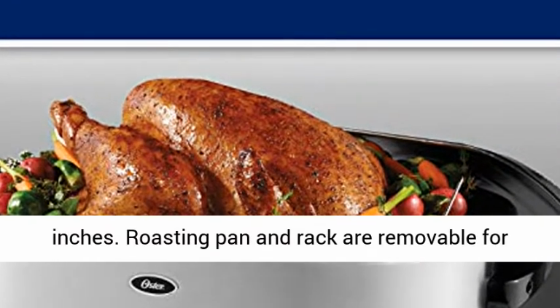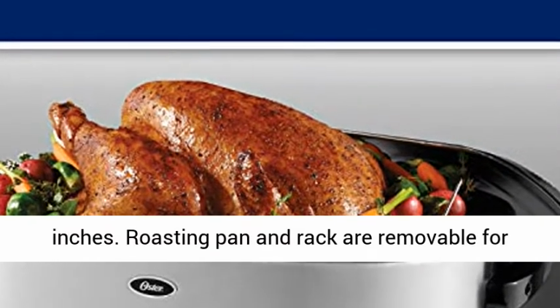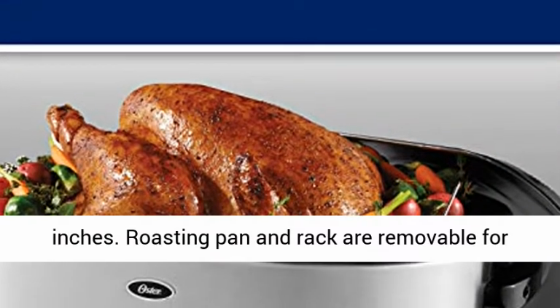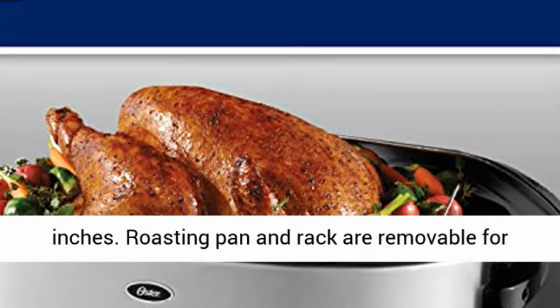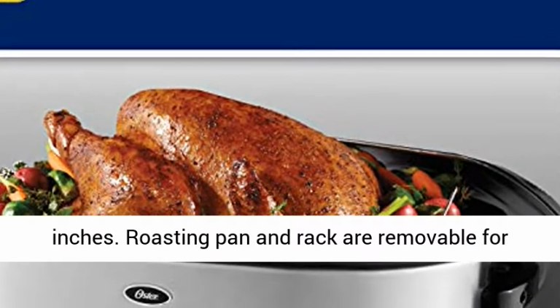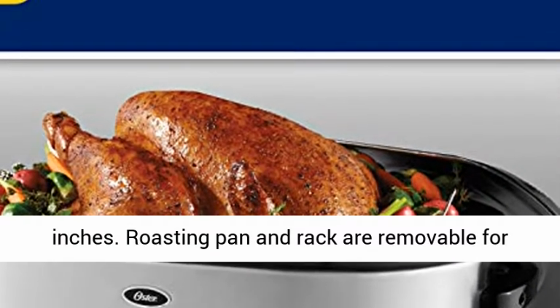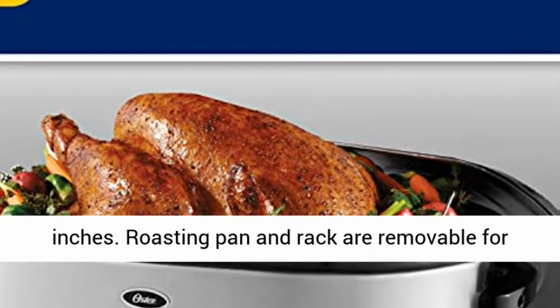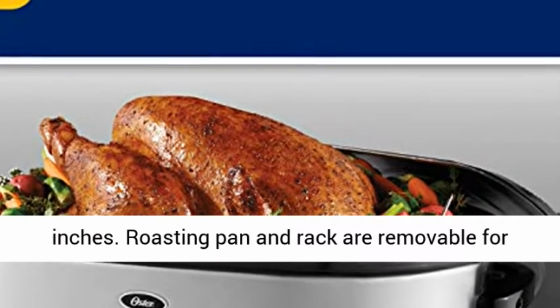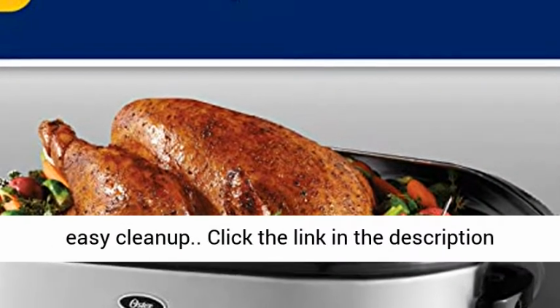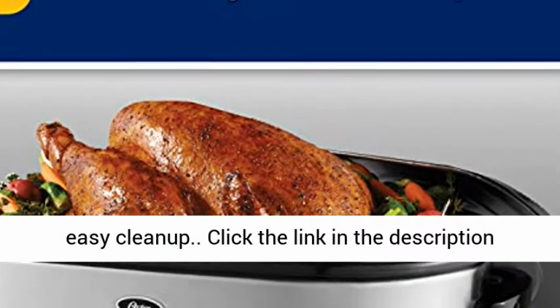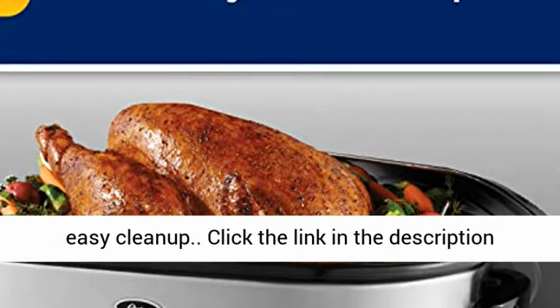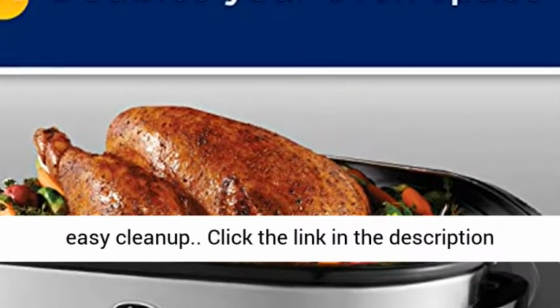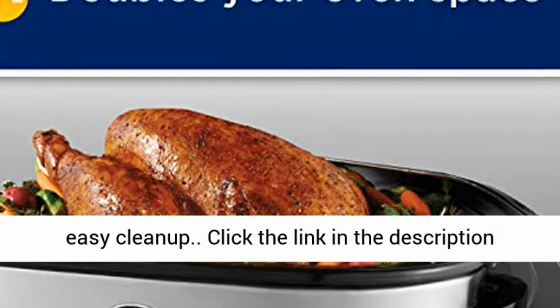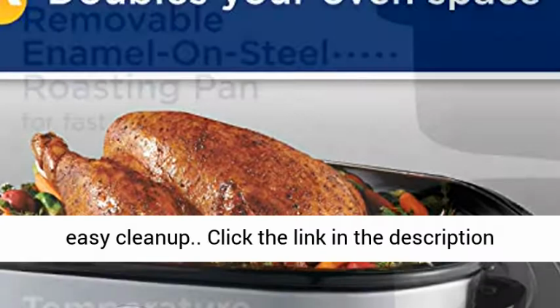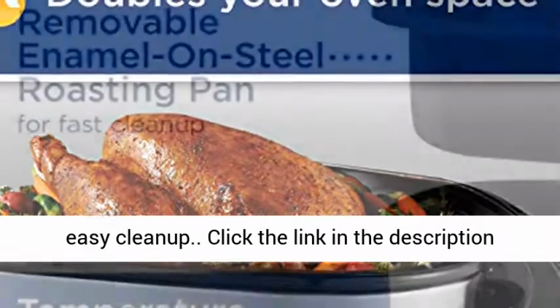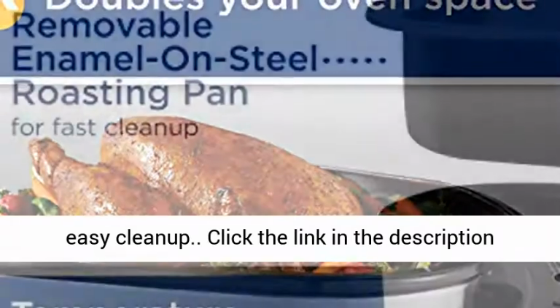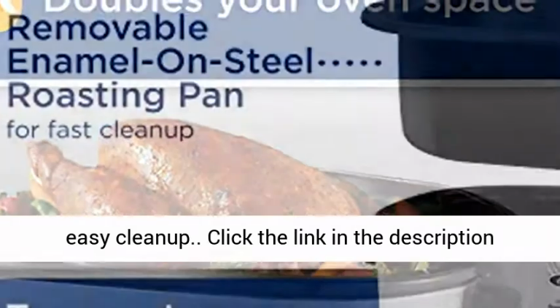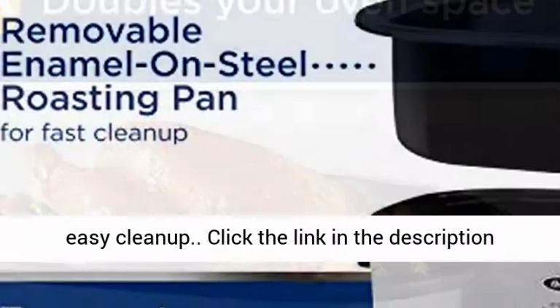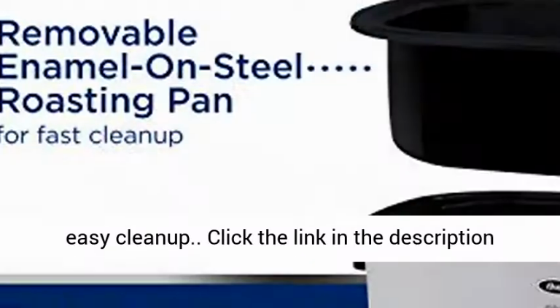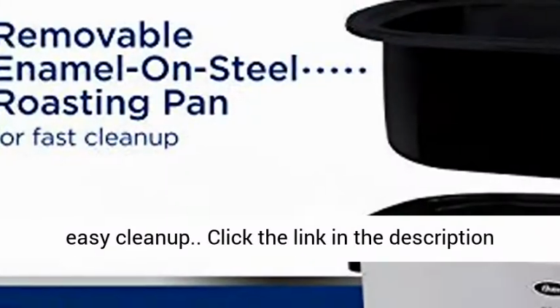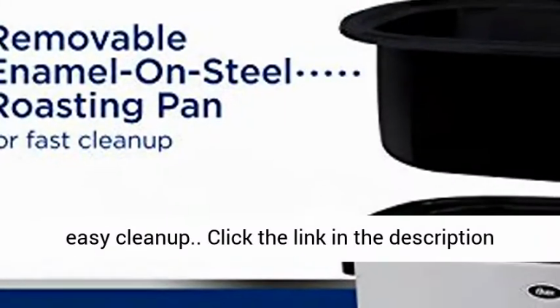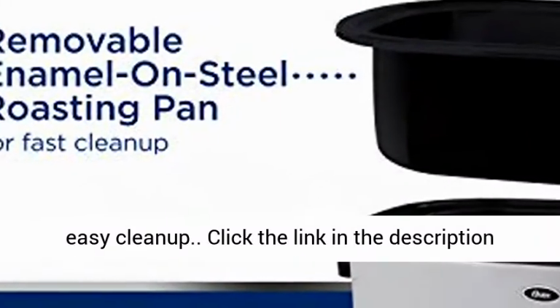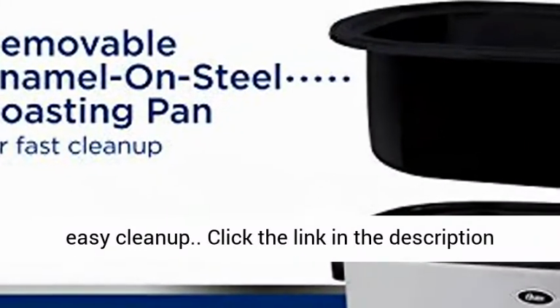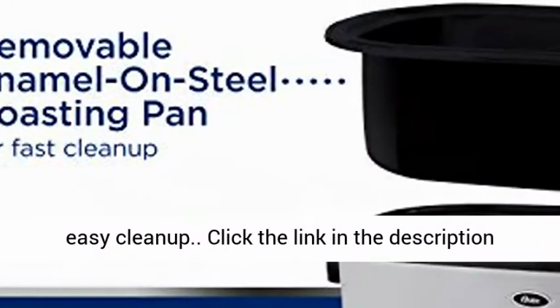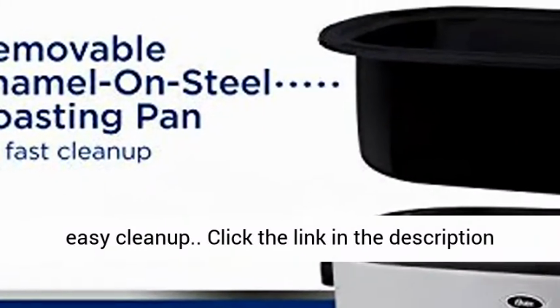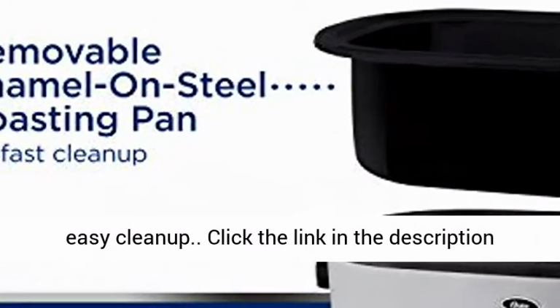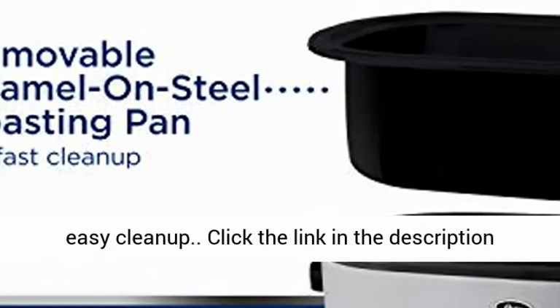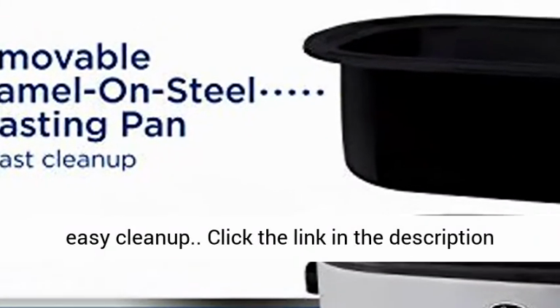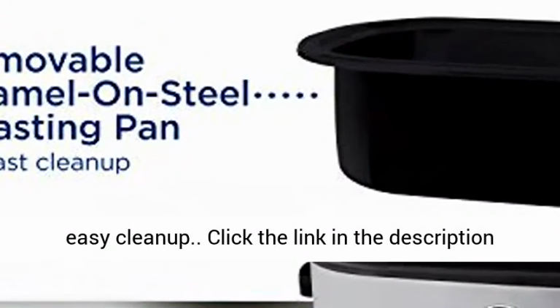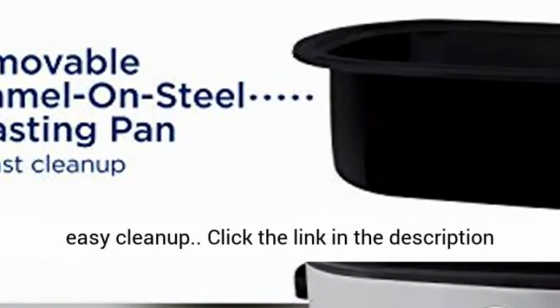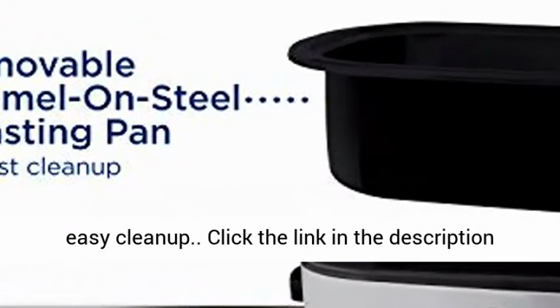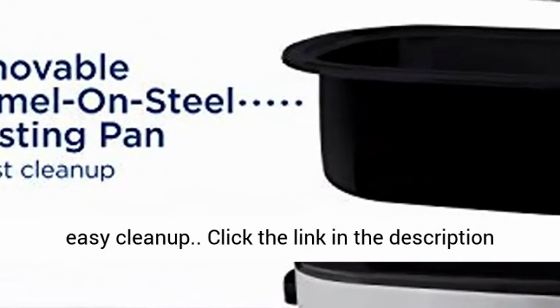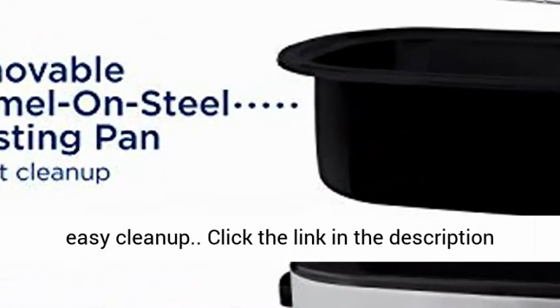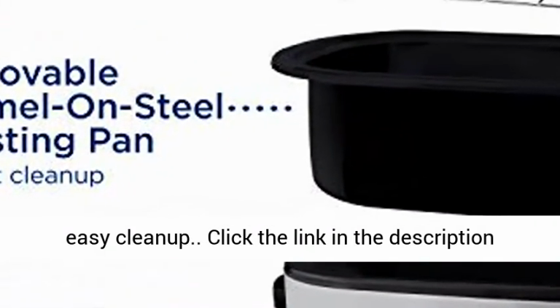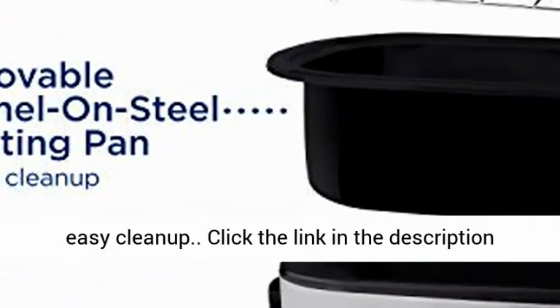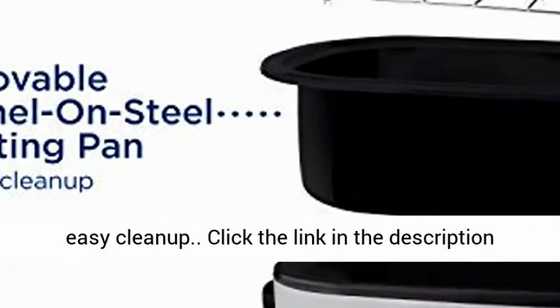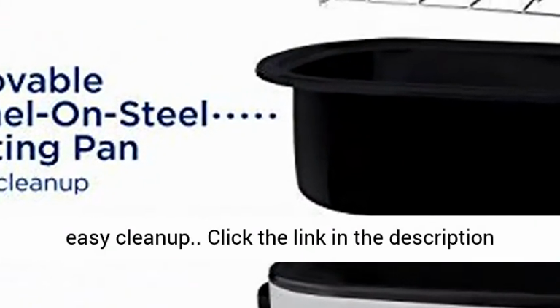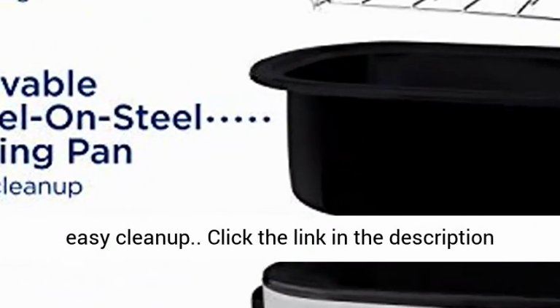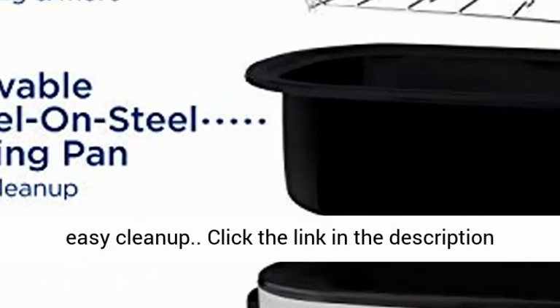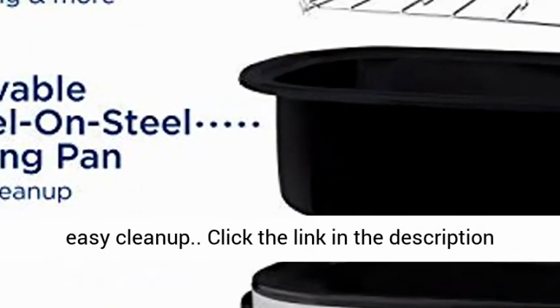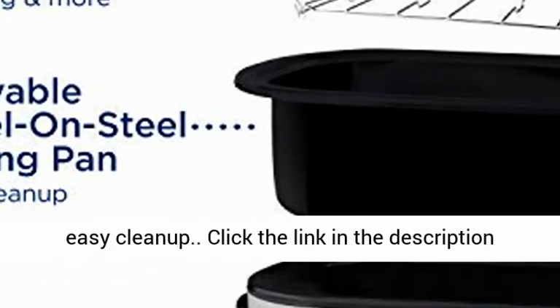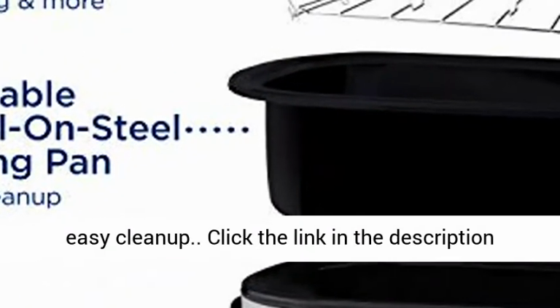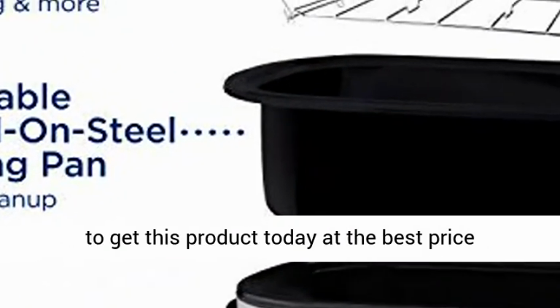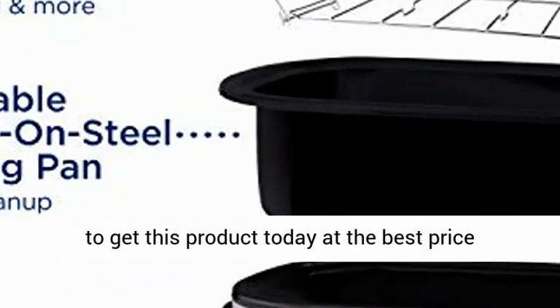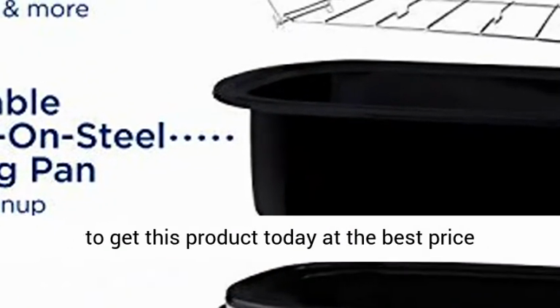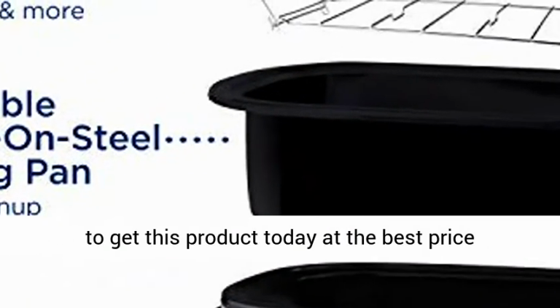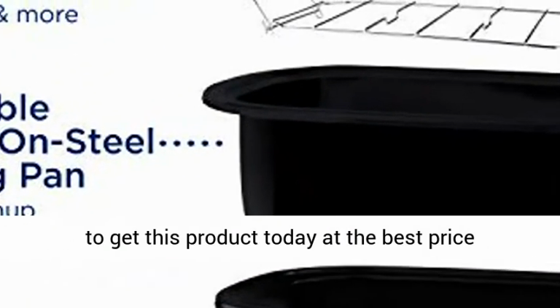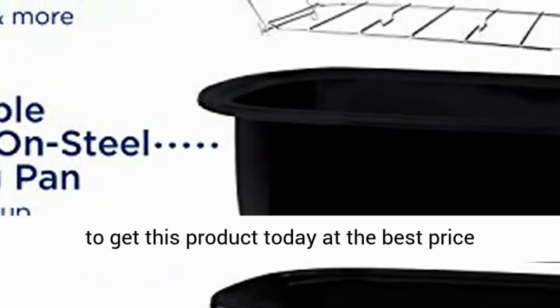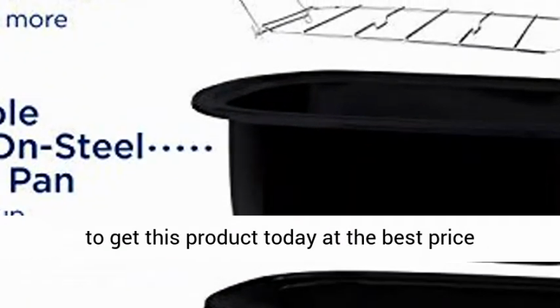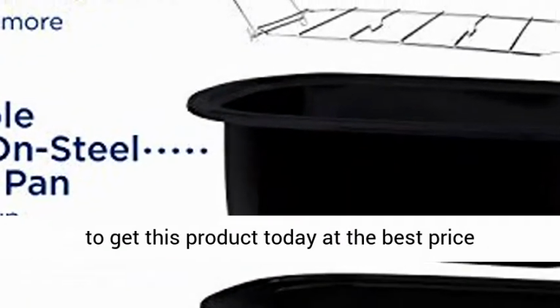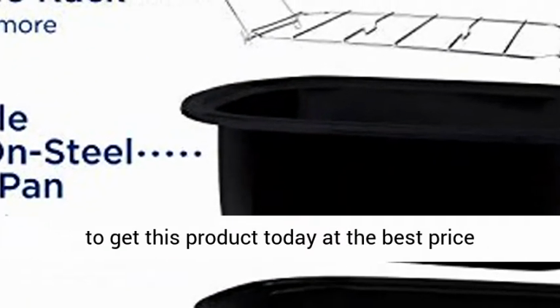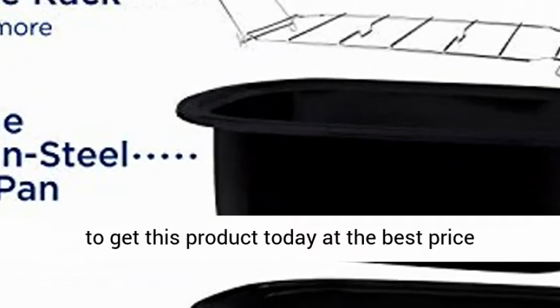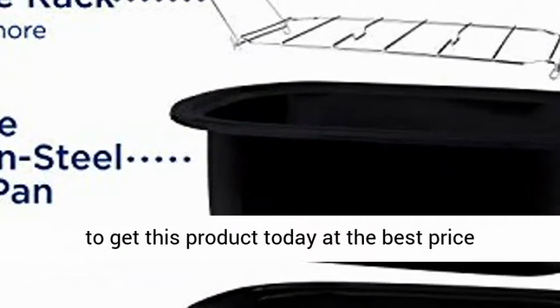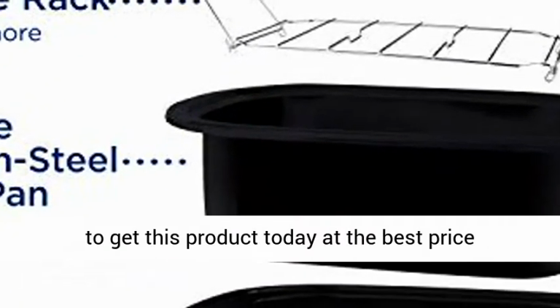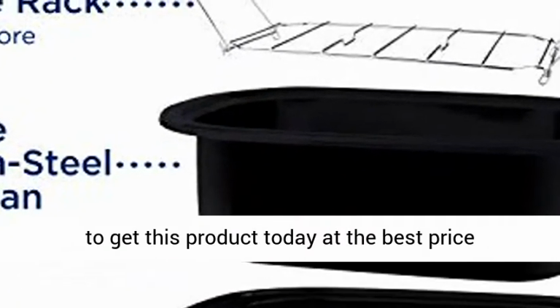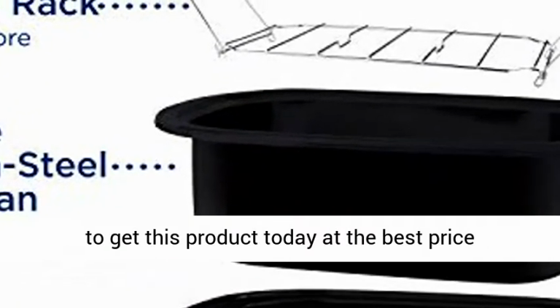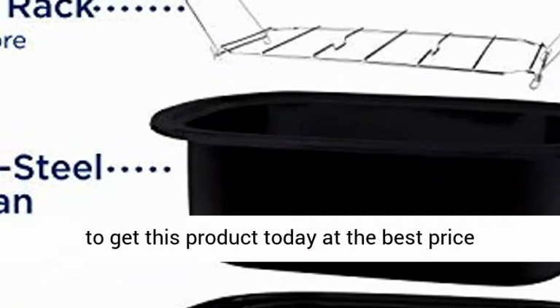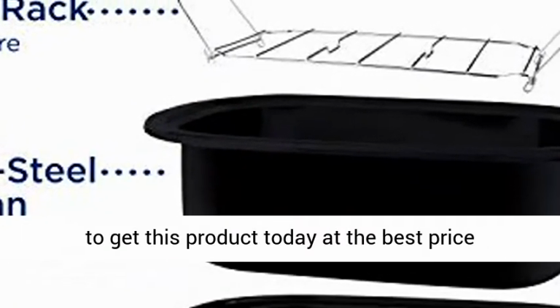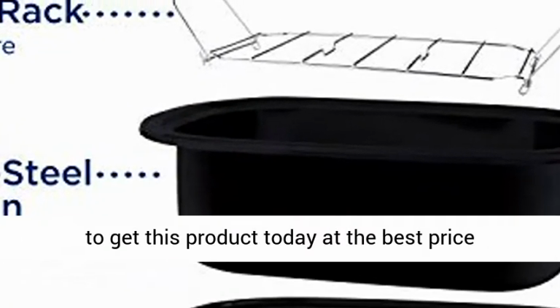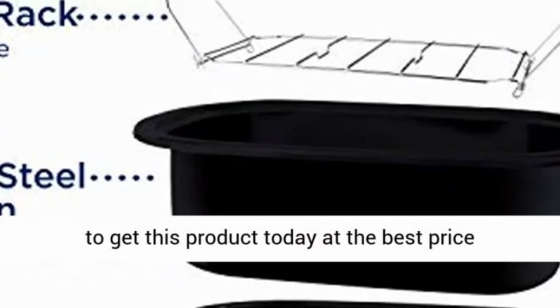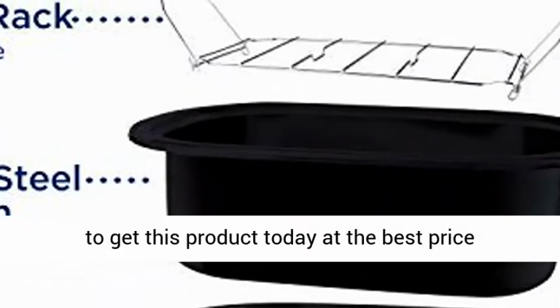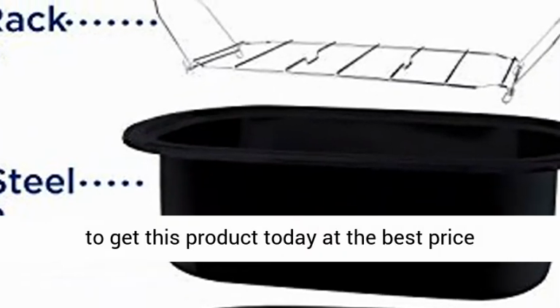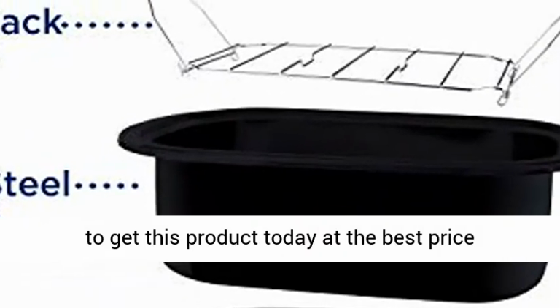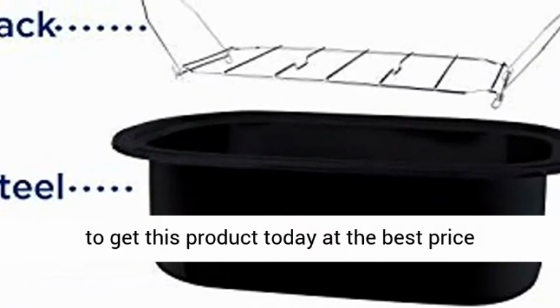Roasting Pan and Rack are removable for easy cleanup. Click the link in the description to get this product today at the best price.